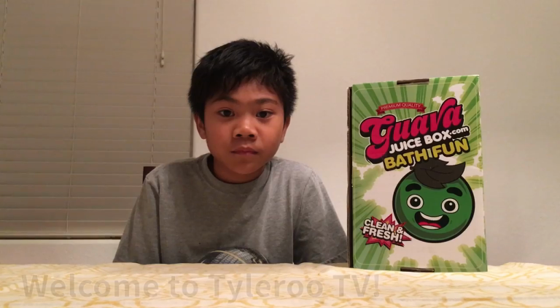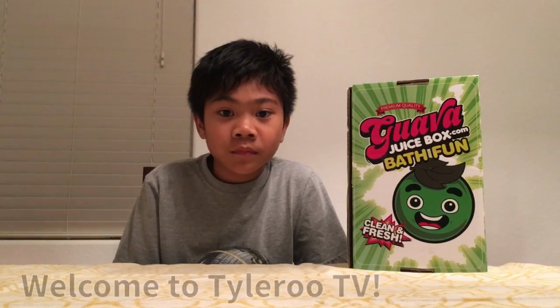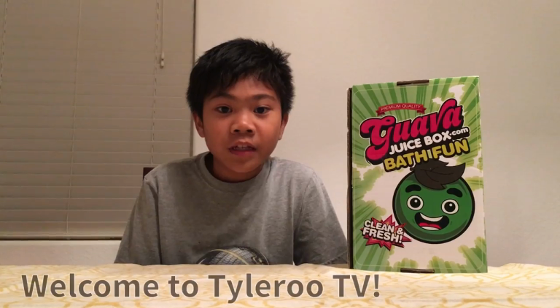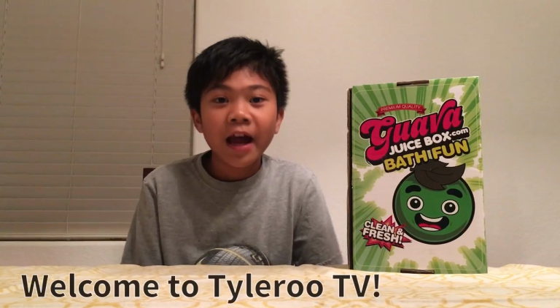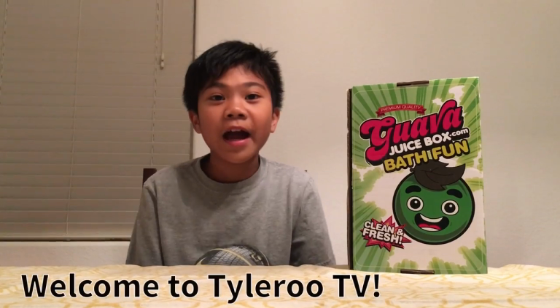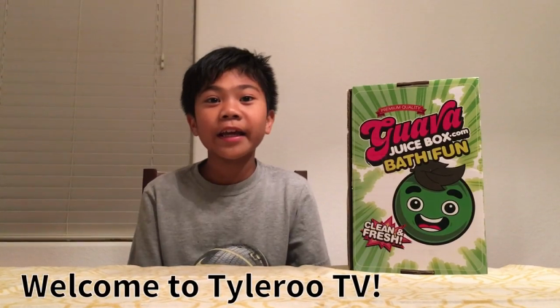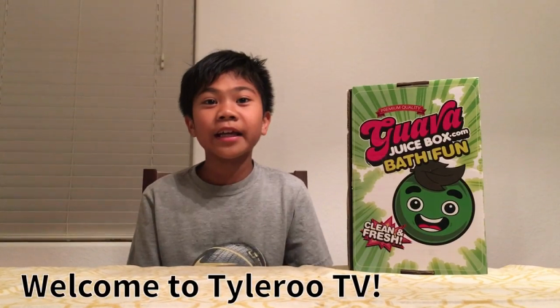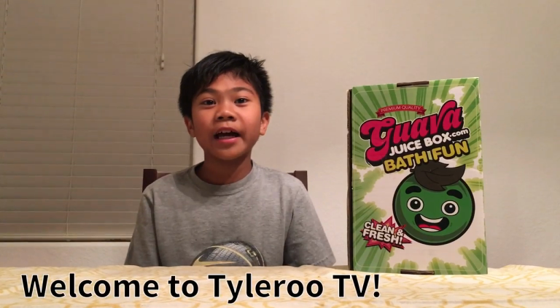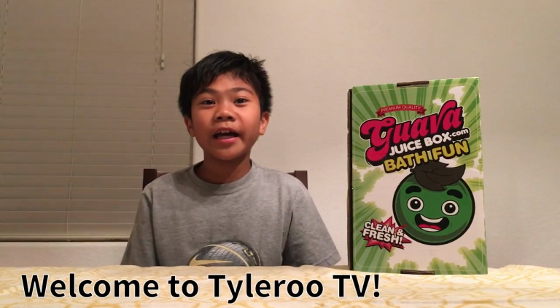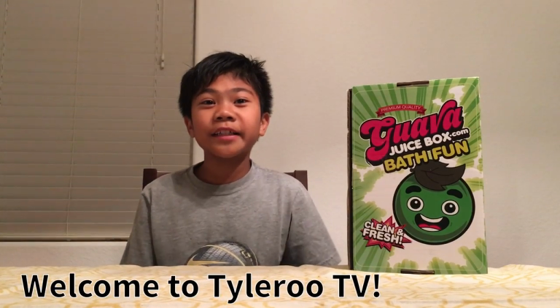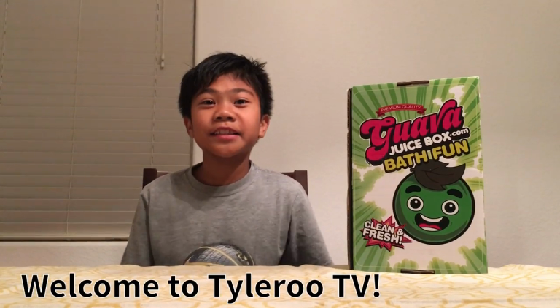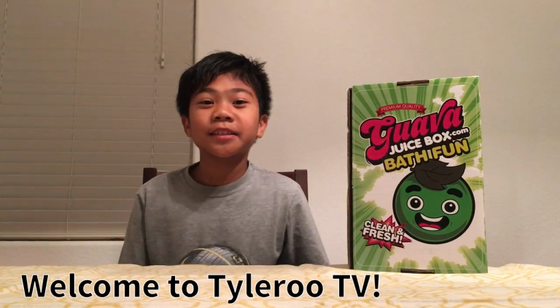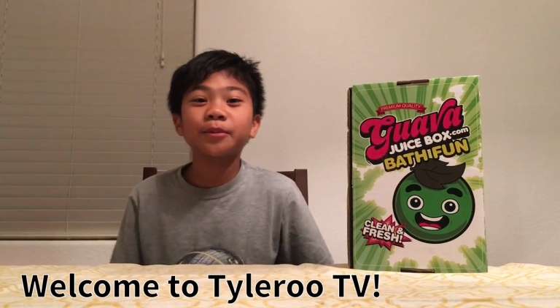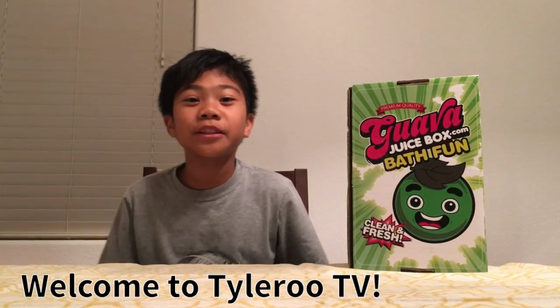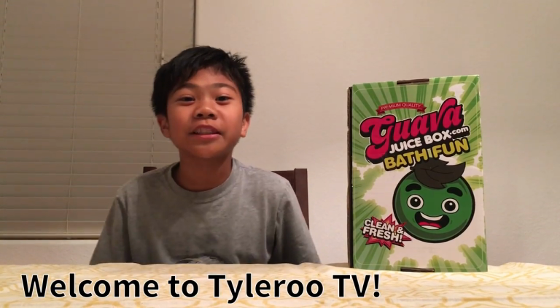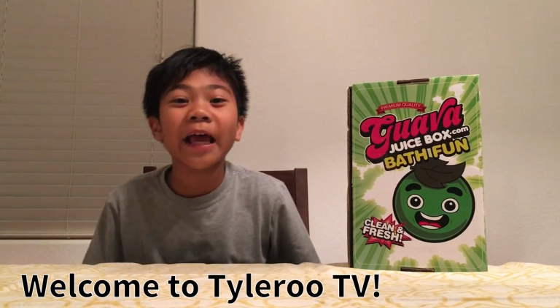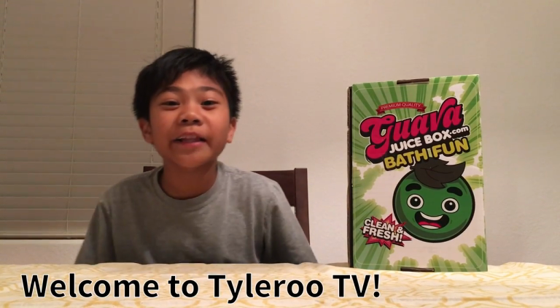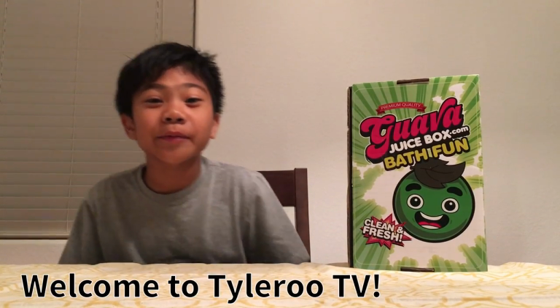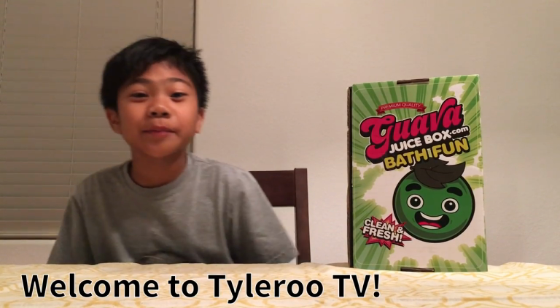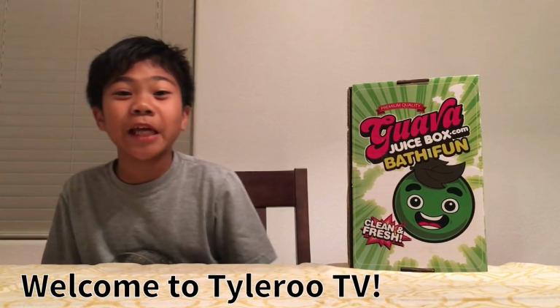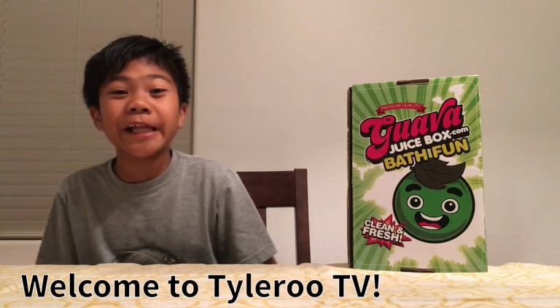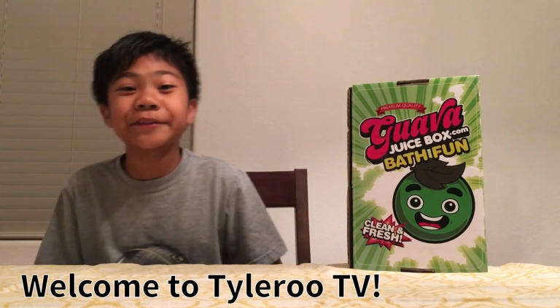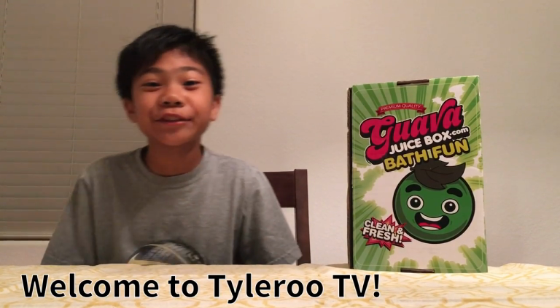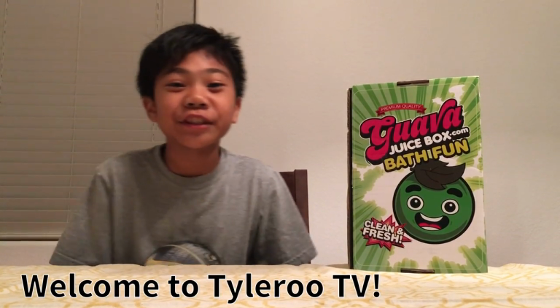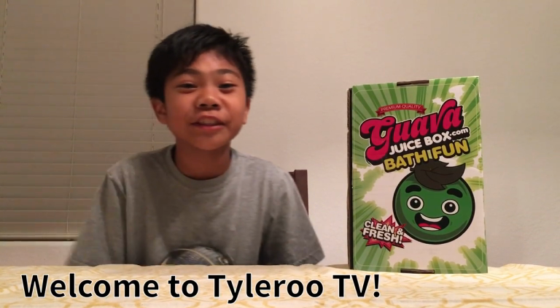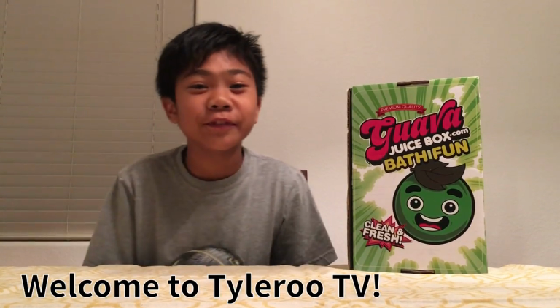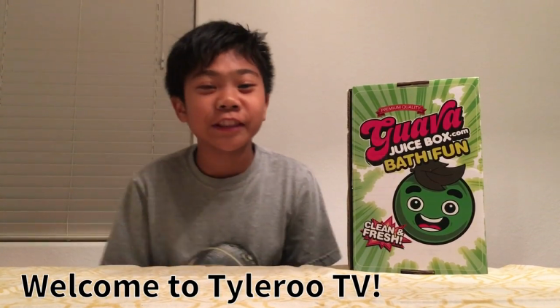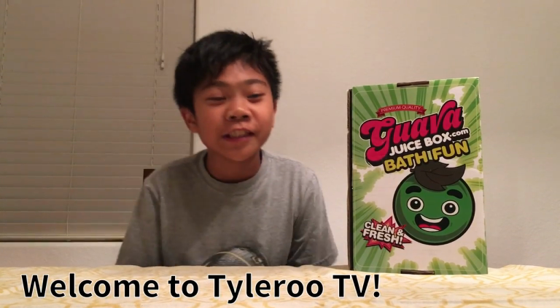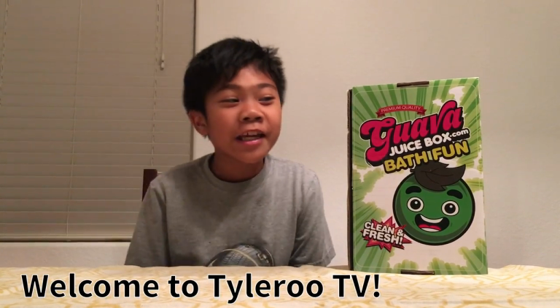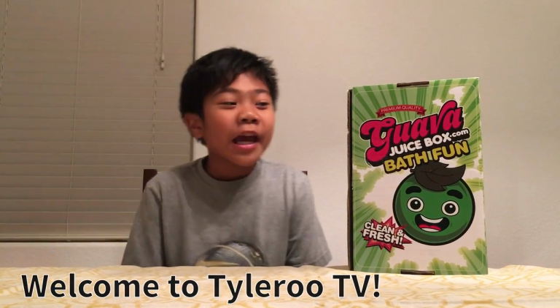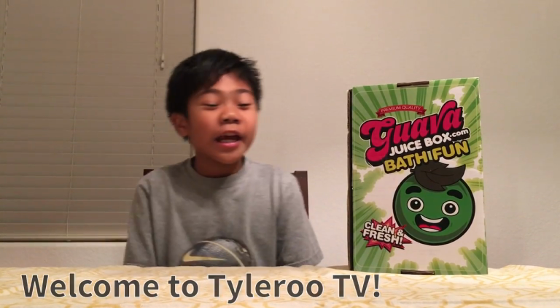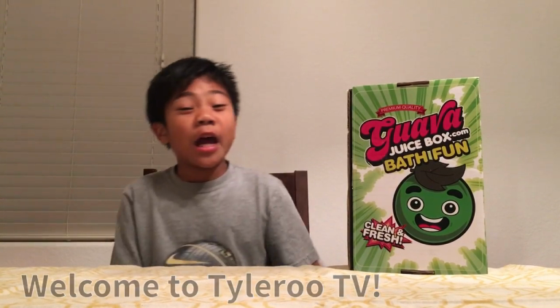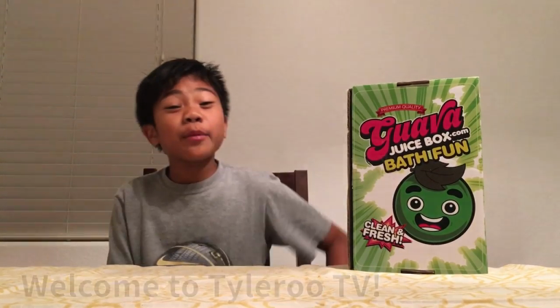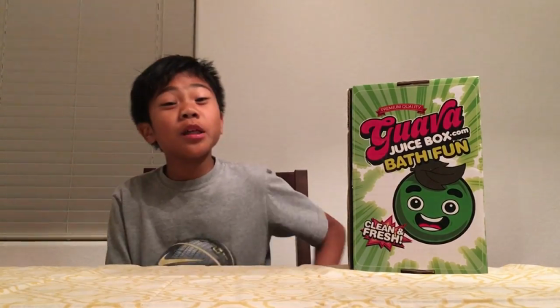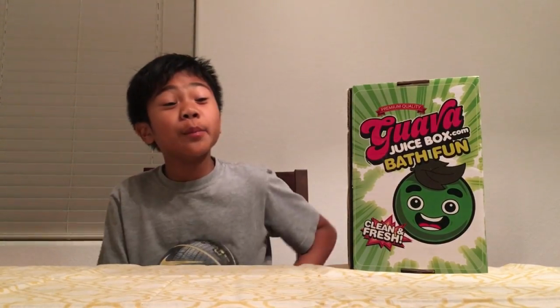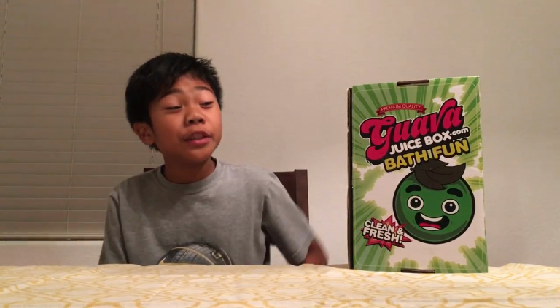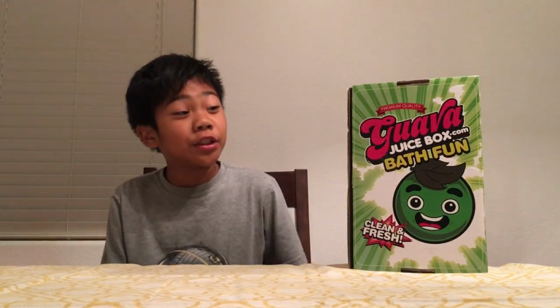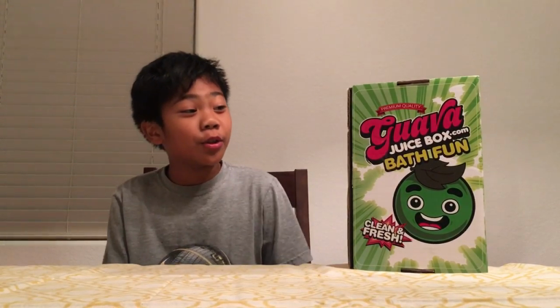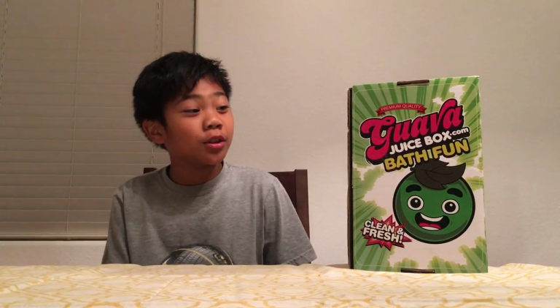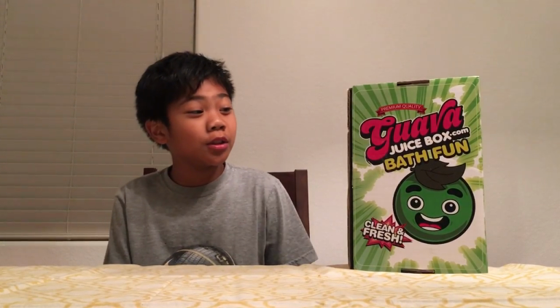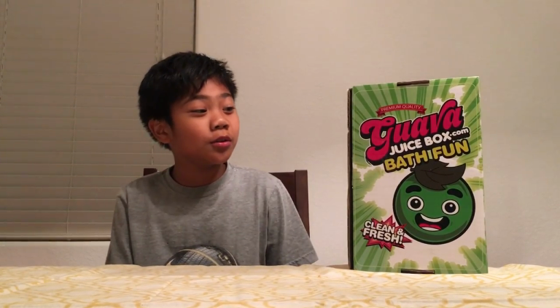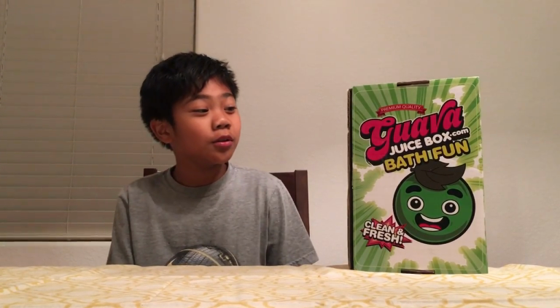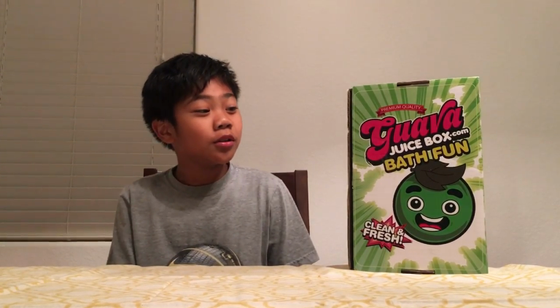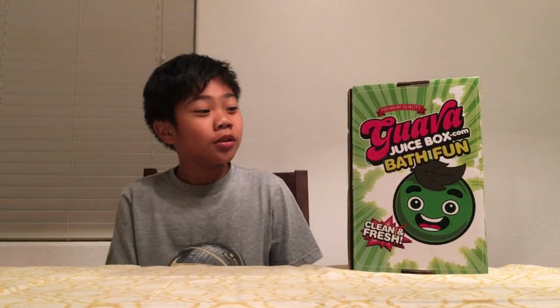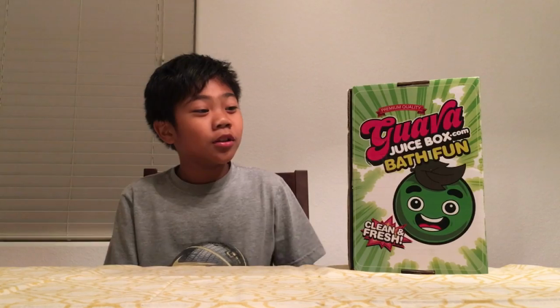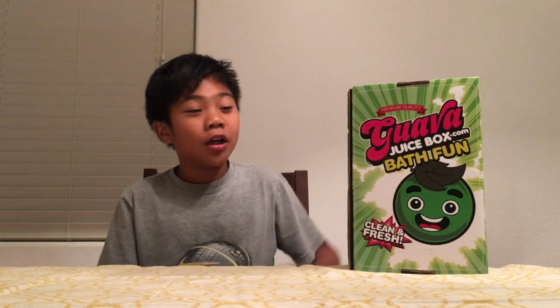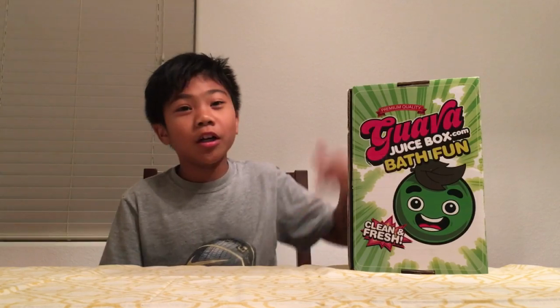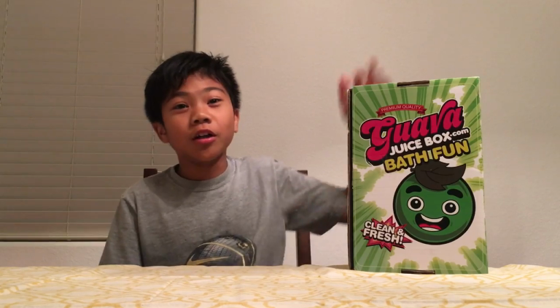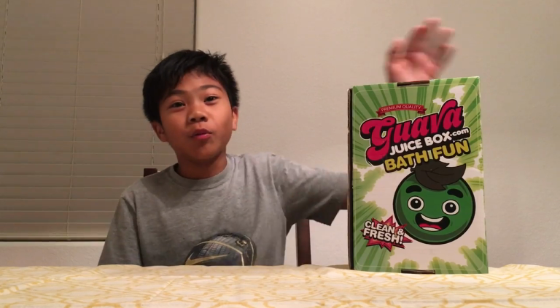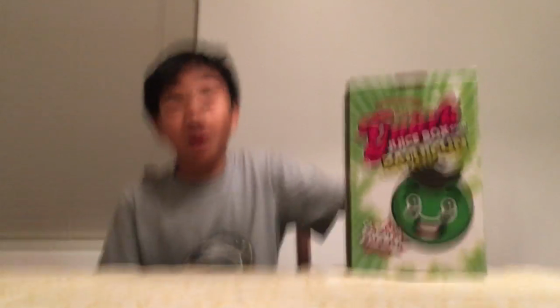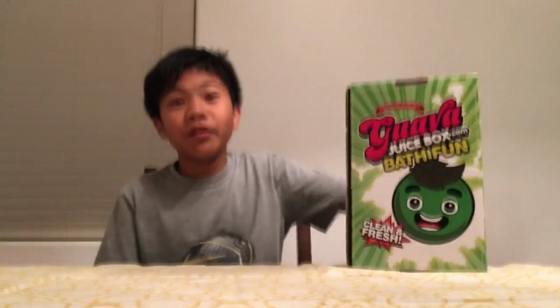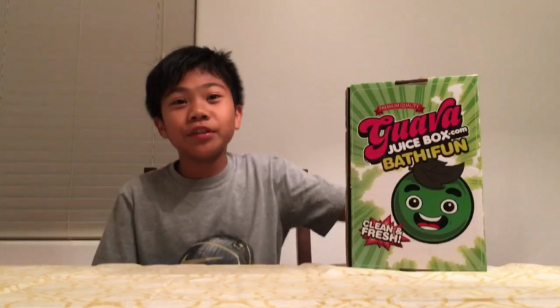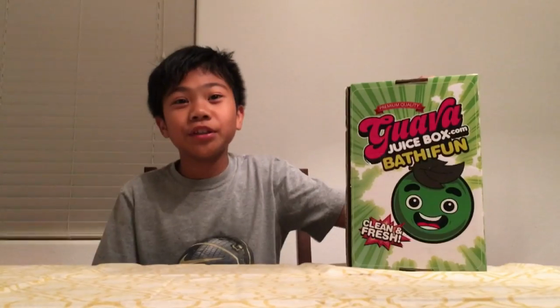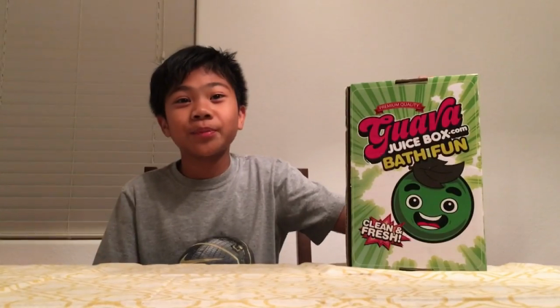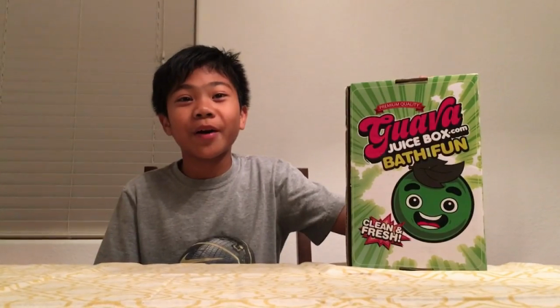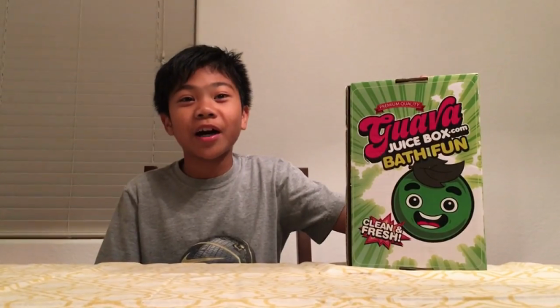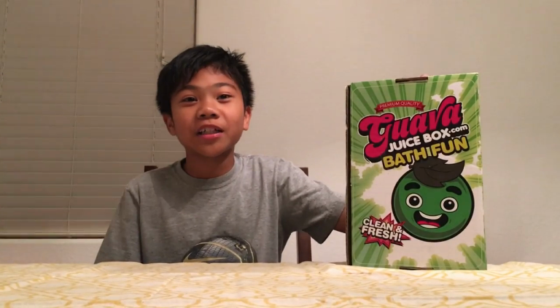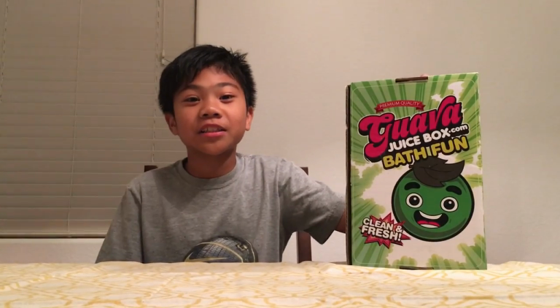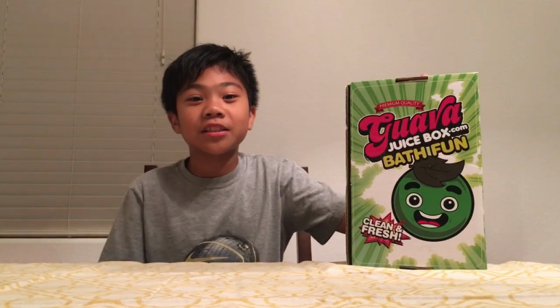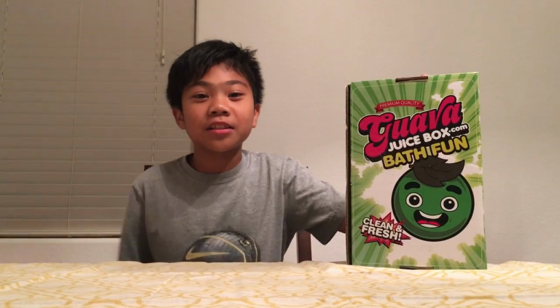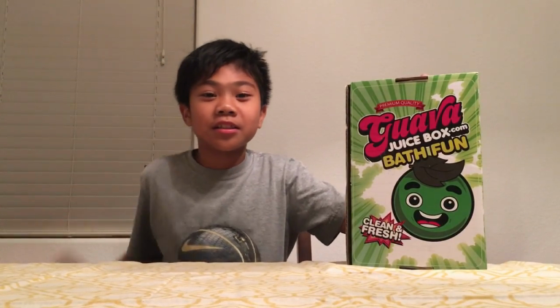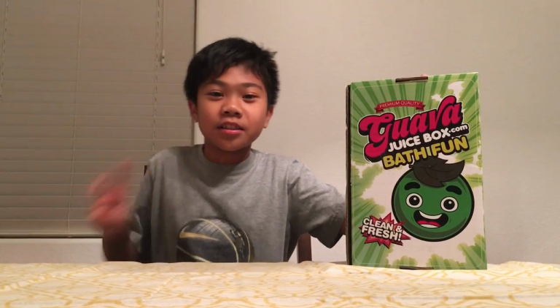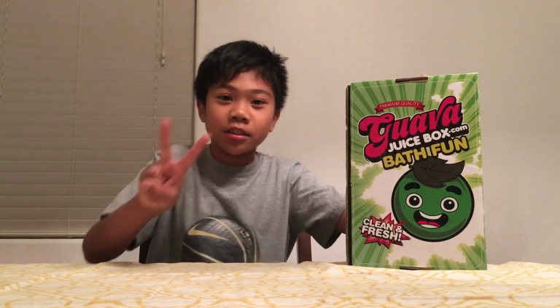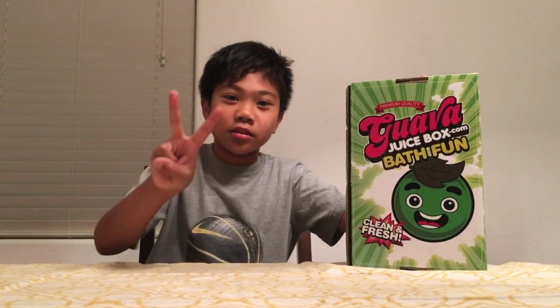Hi guys, it's me Tyler from Tyler Roo TV, and I'm gonna be showing you a Guava Juice box too.